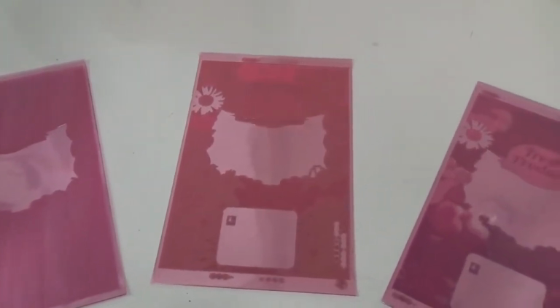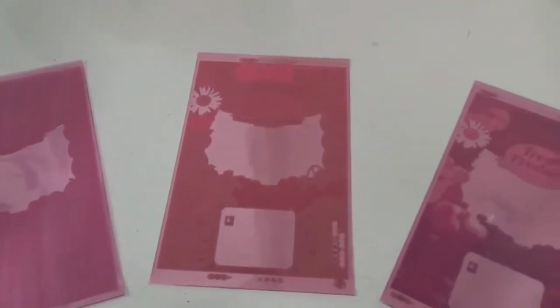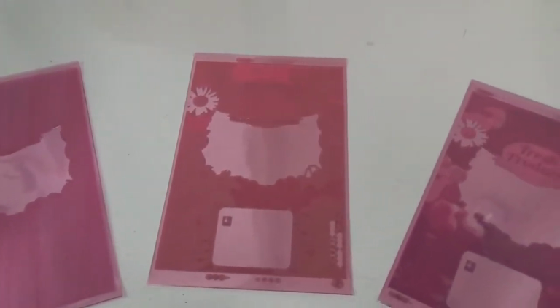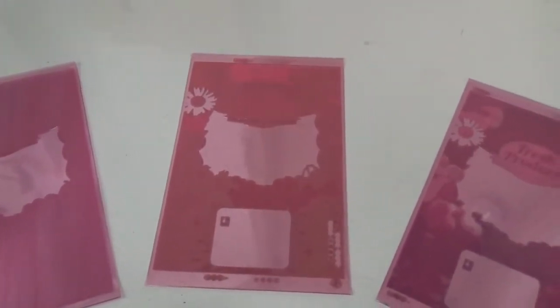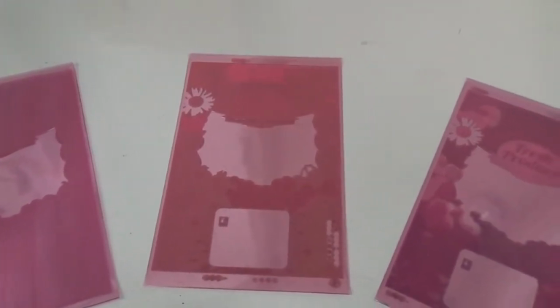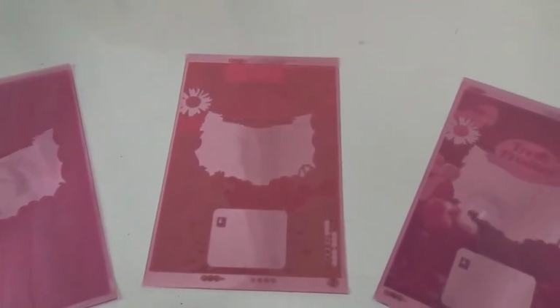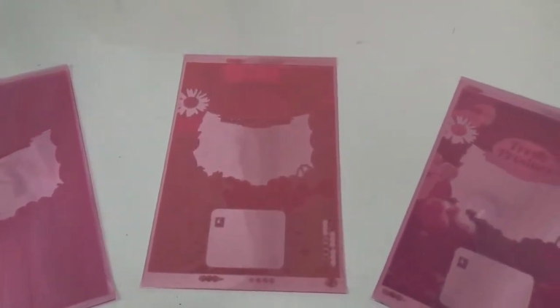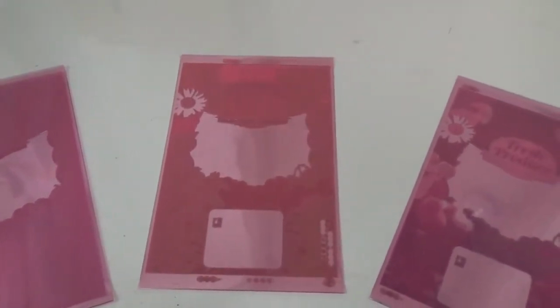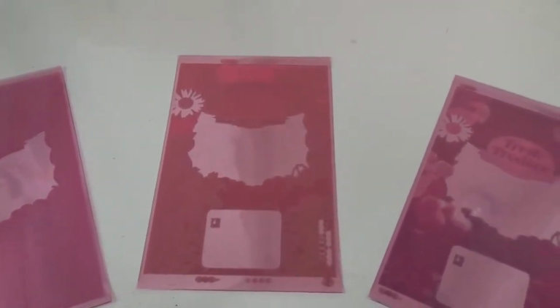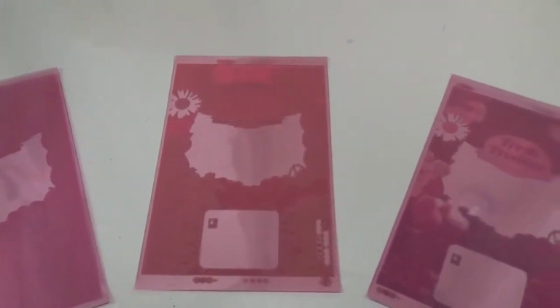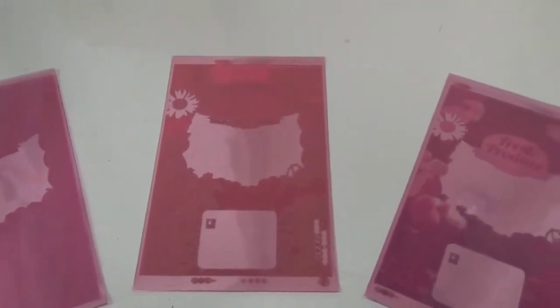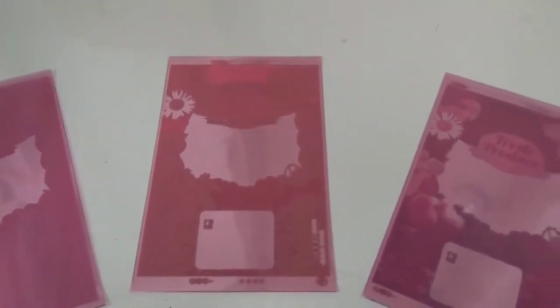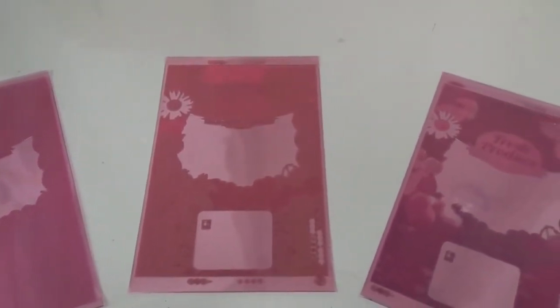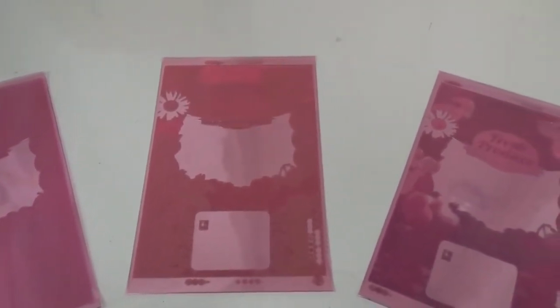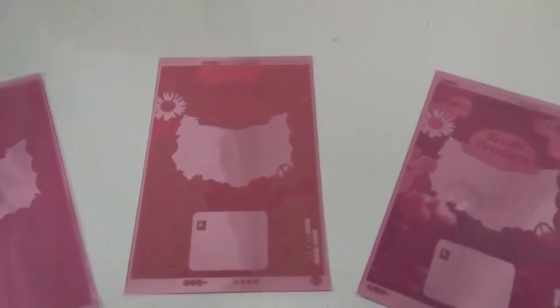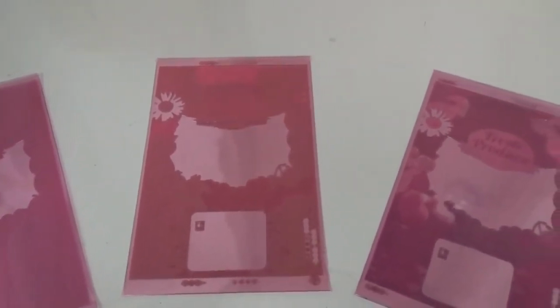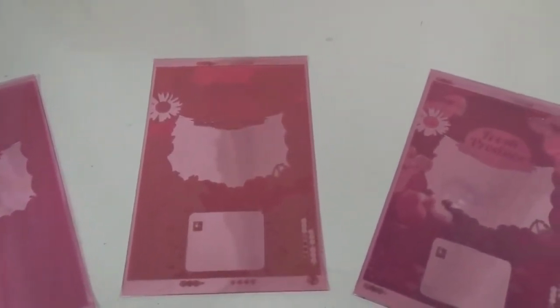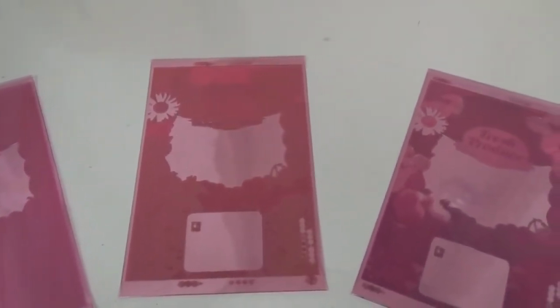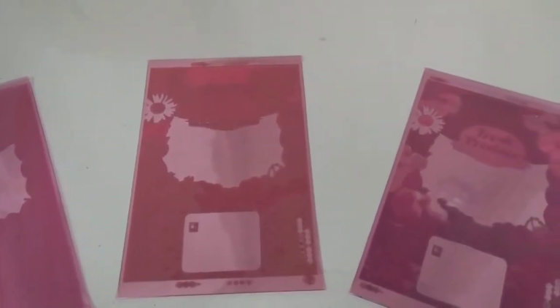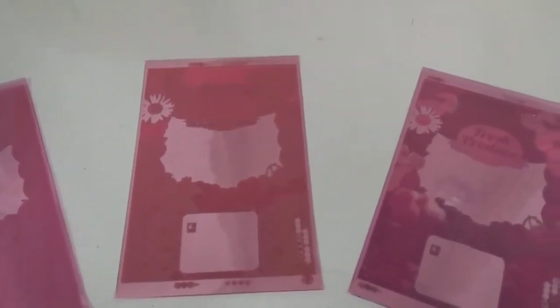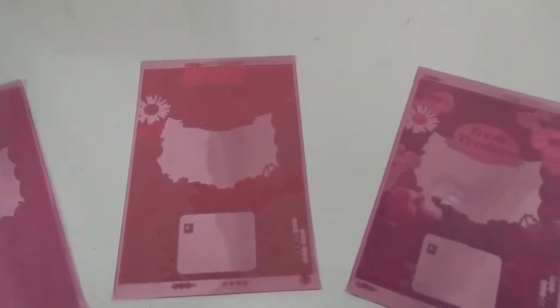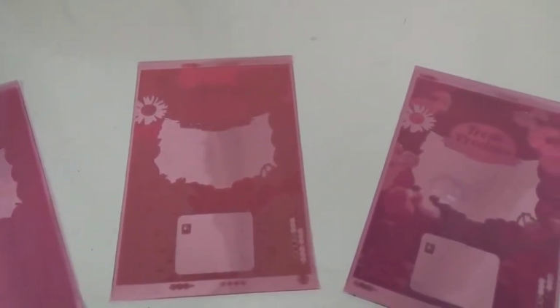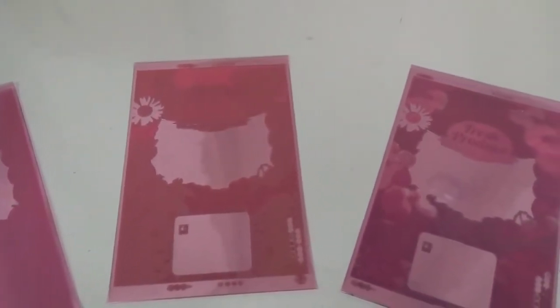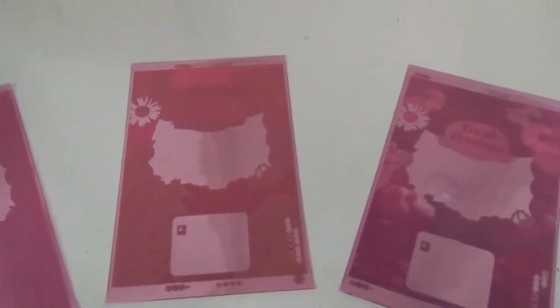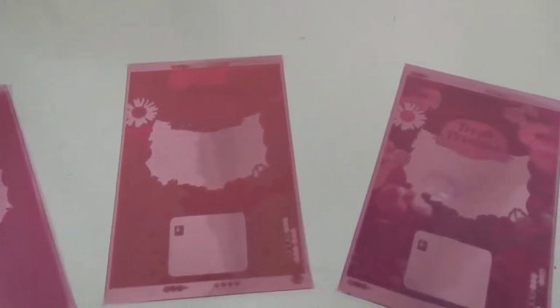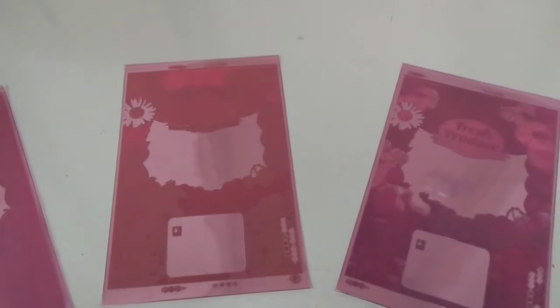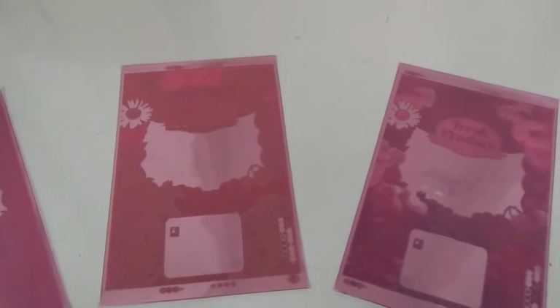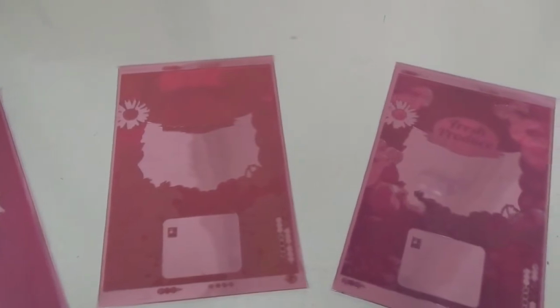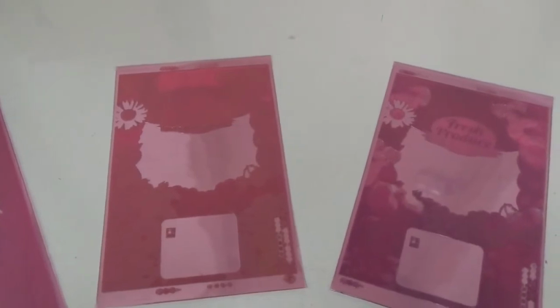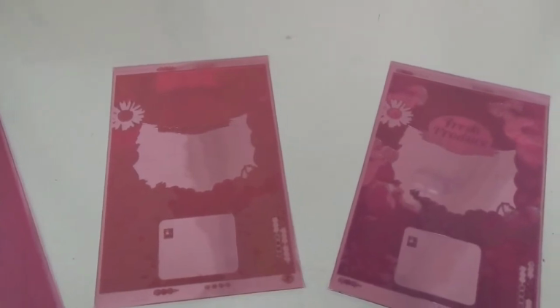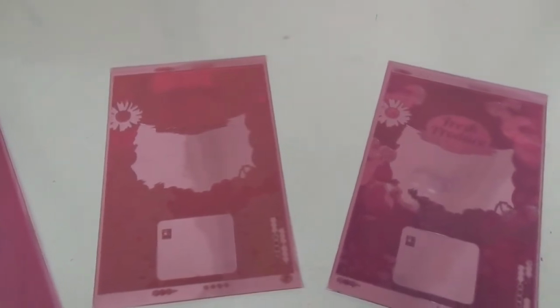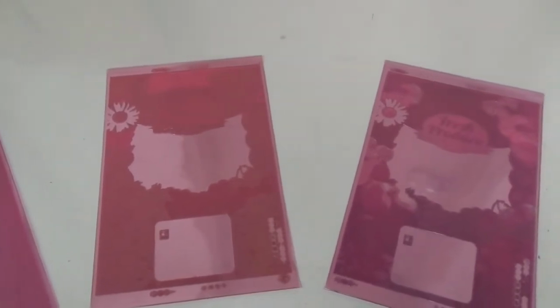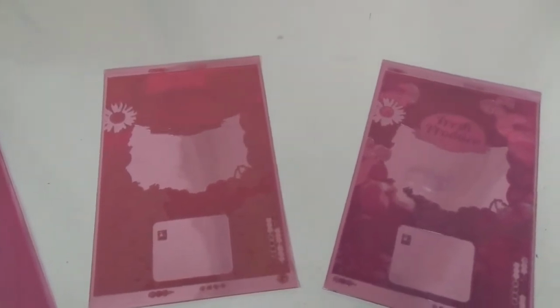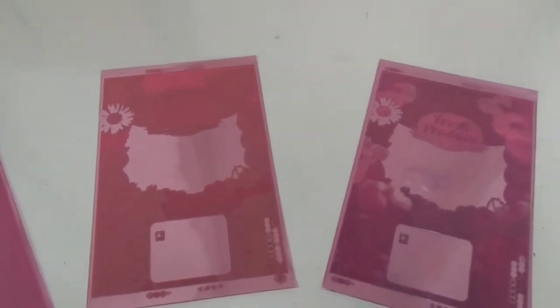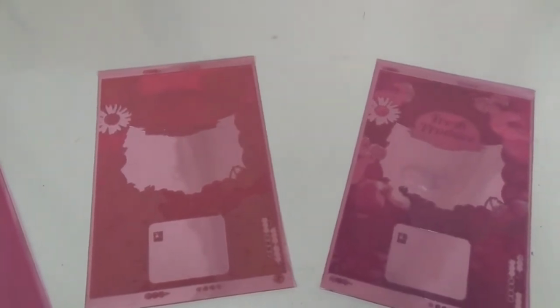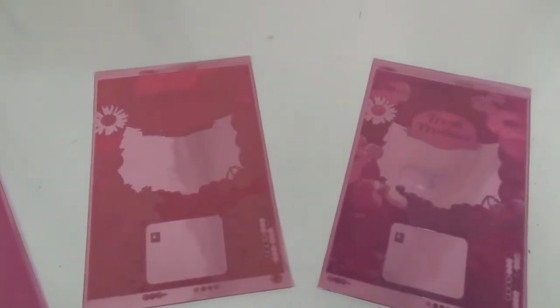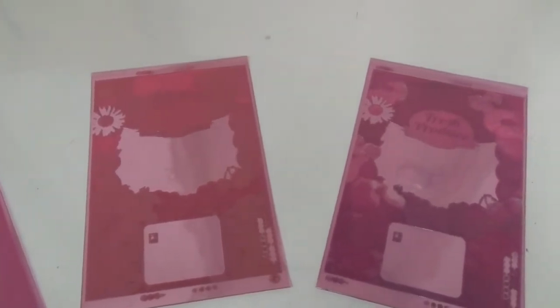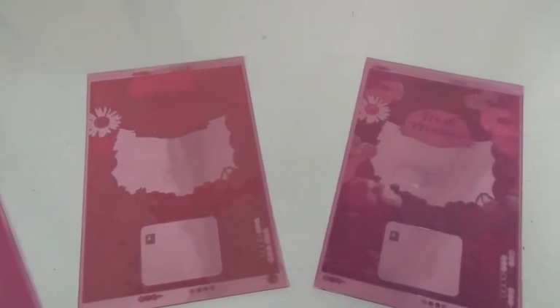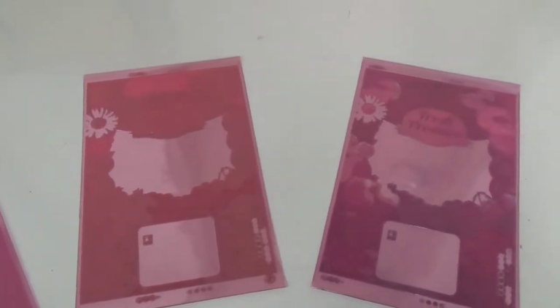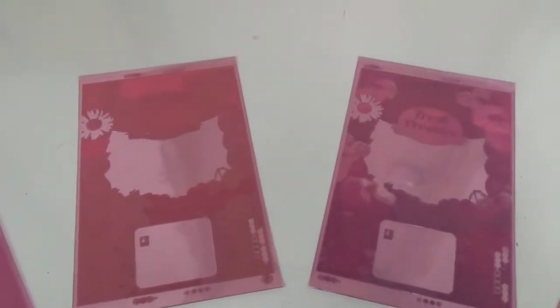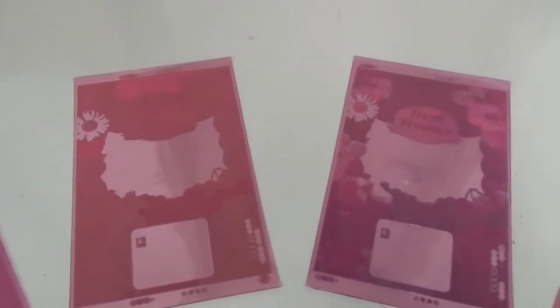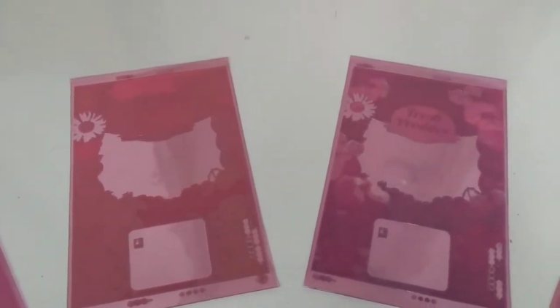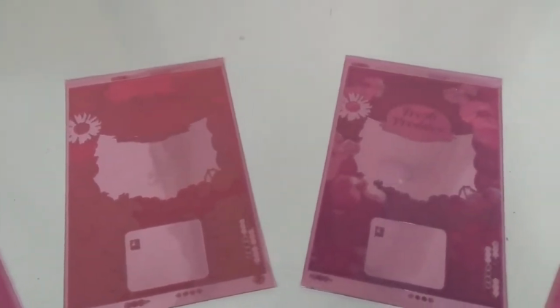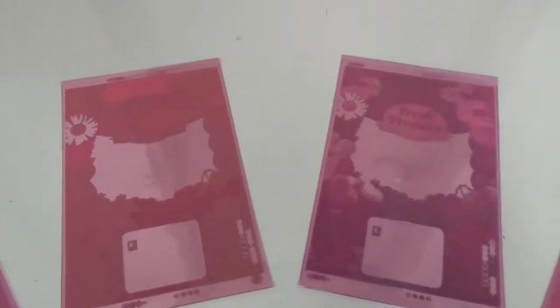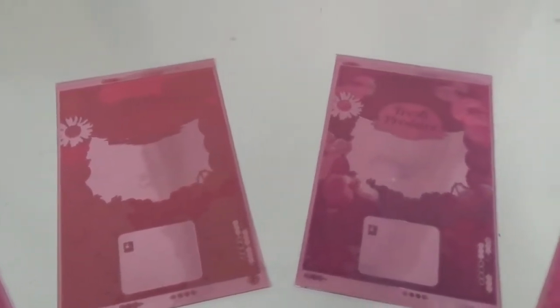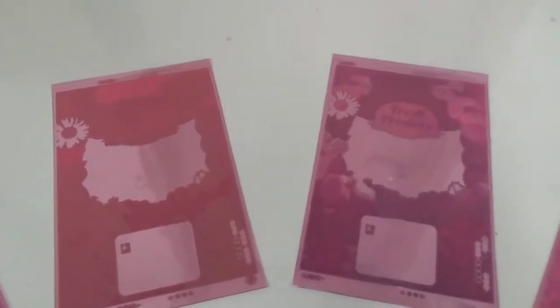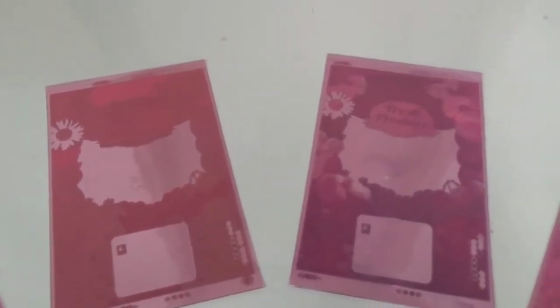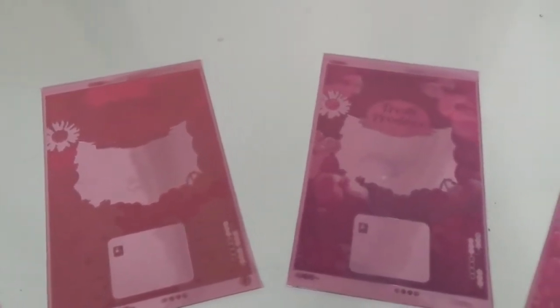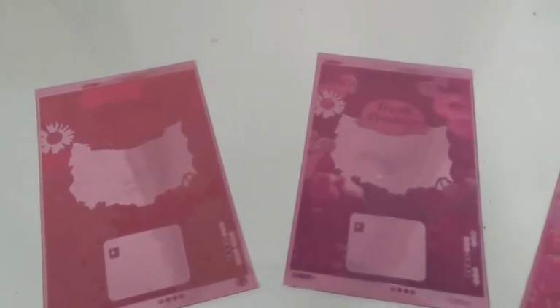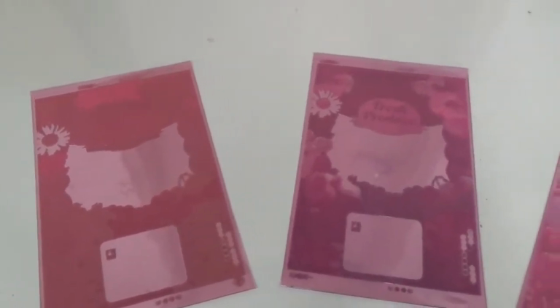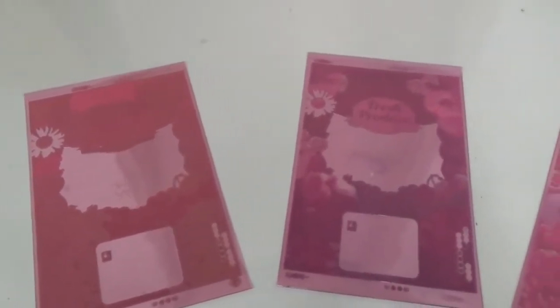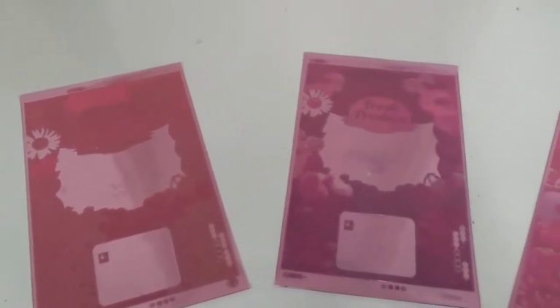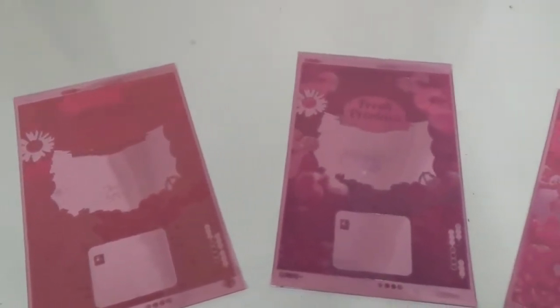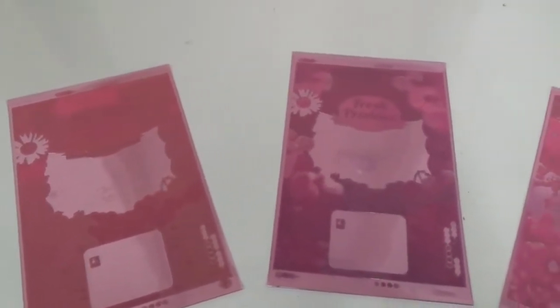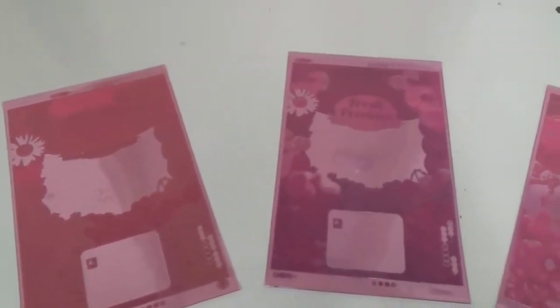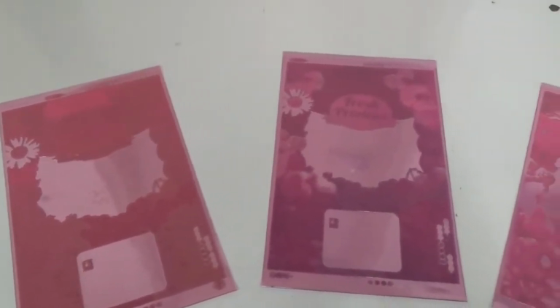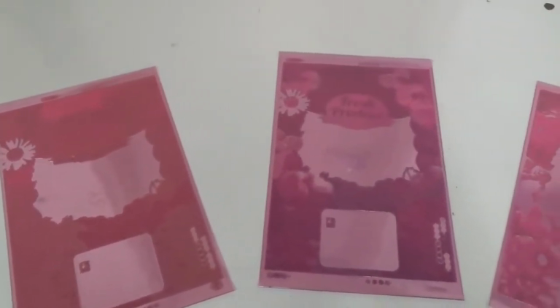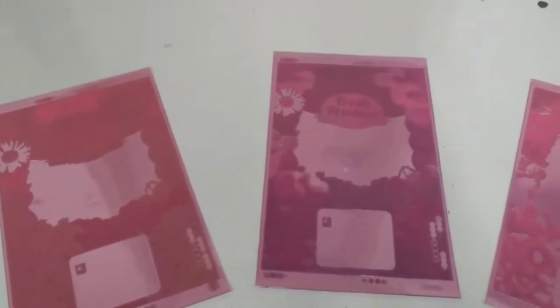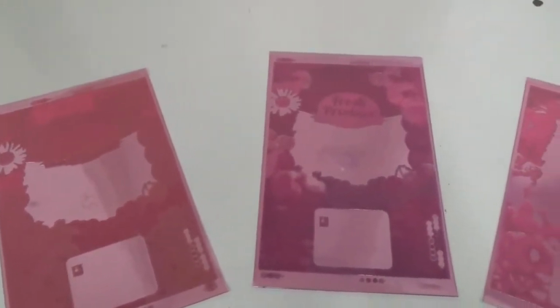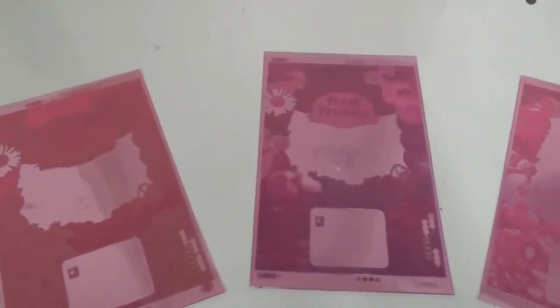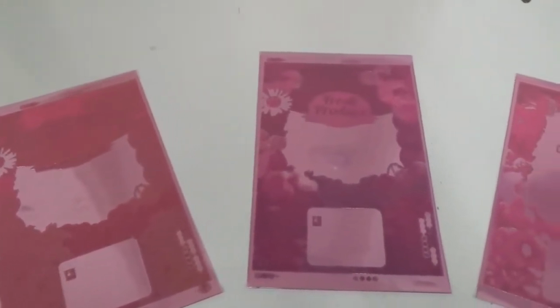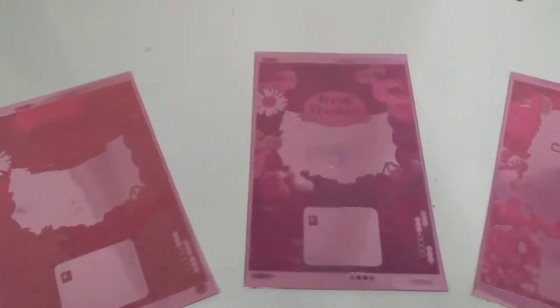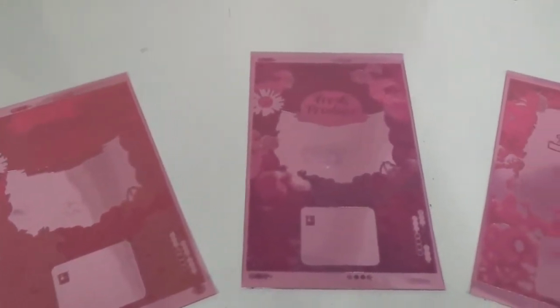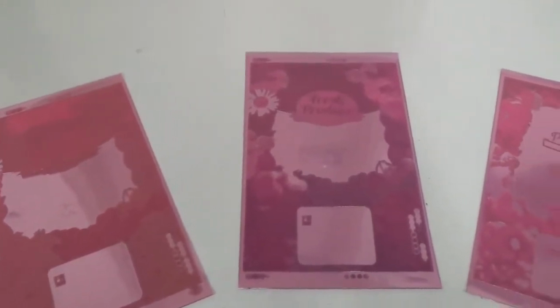As you can see here, there is an image progression from plate to plate that represents different colors being deposited onto the plastic sheeting.